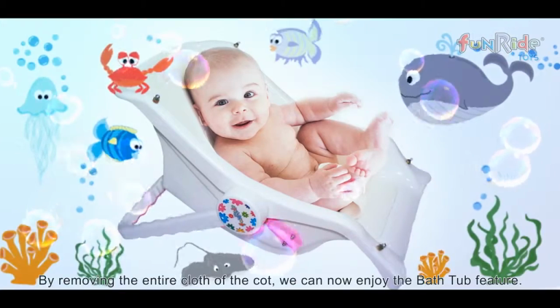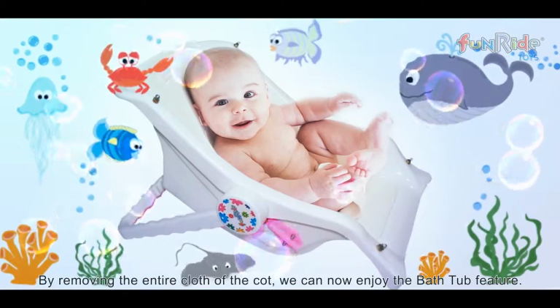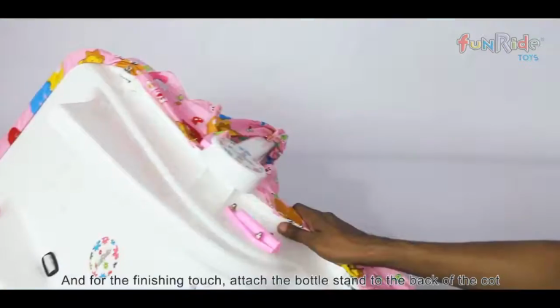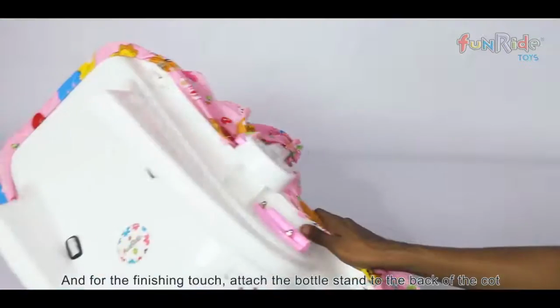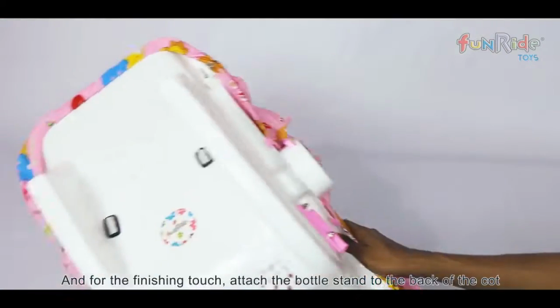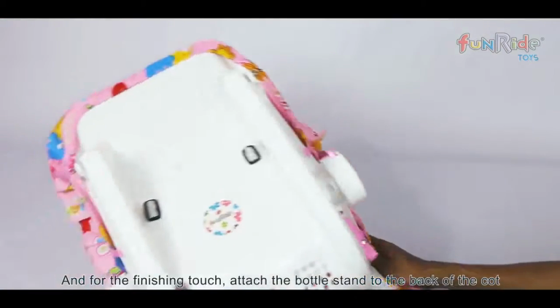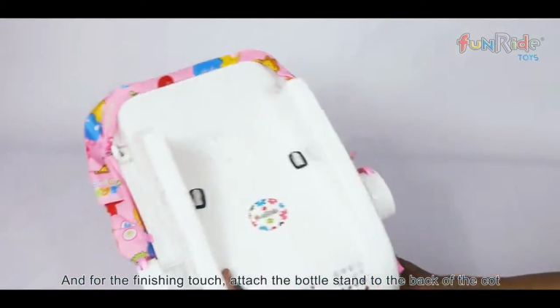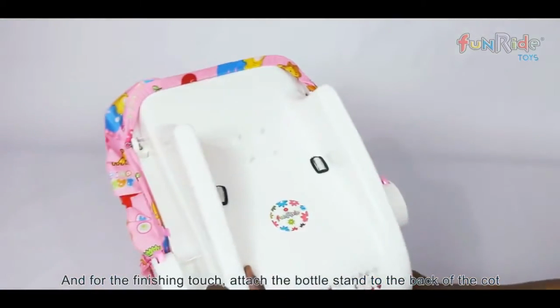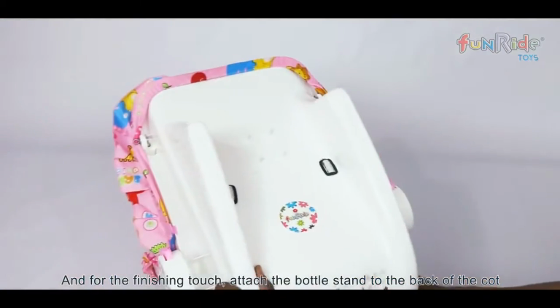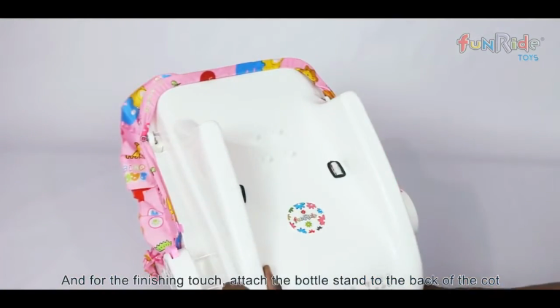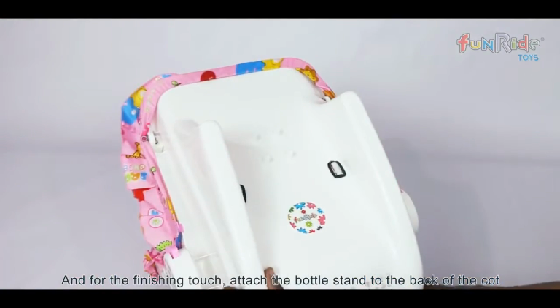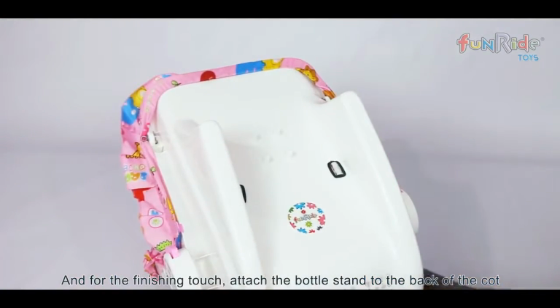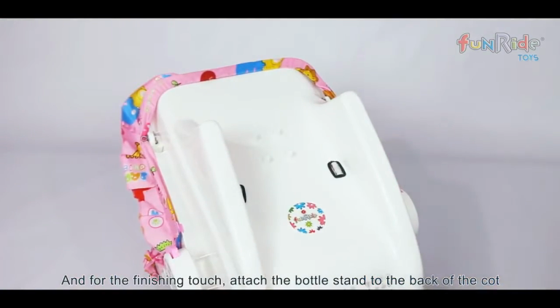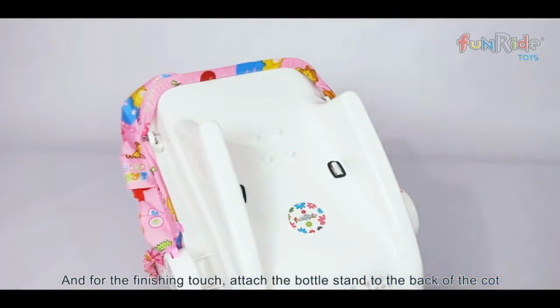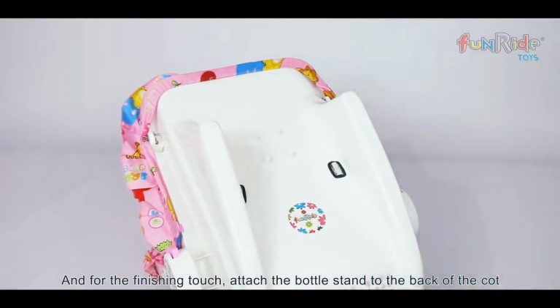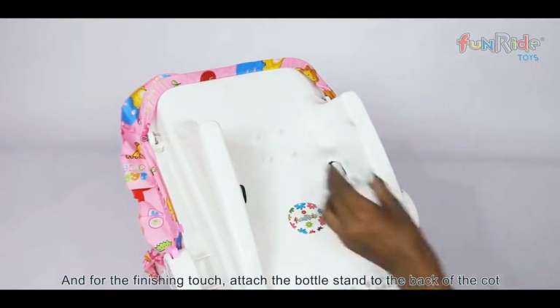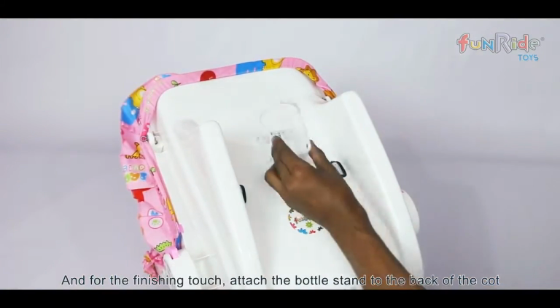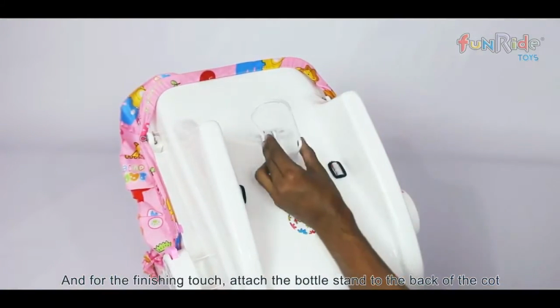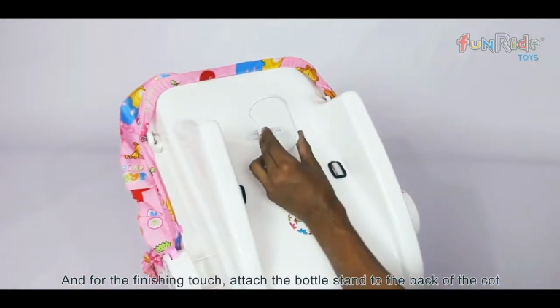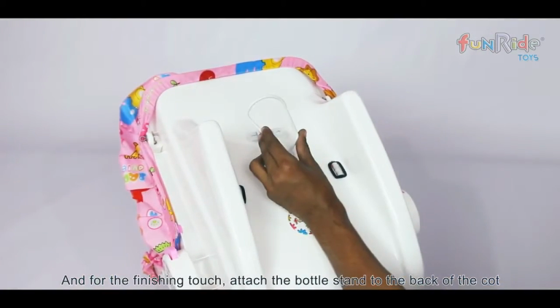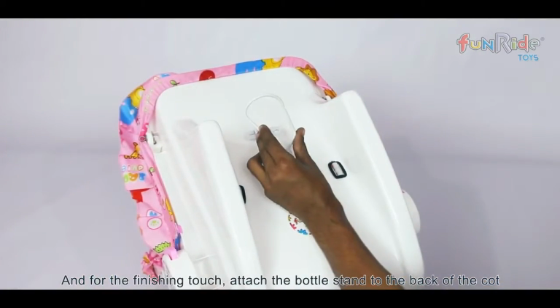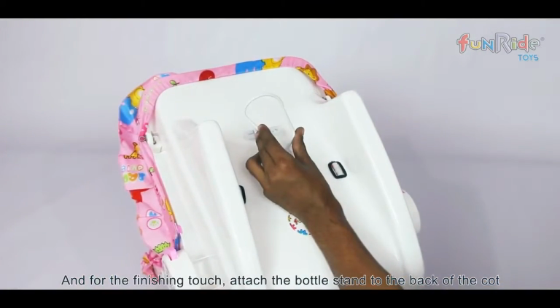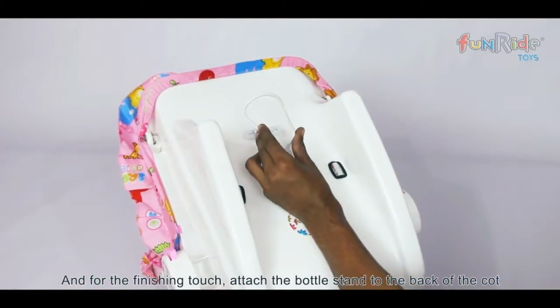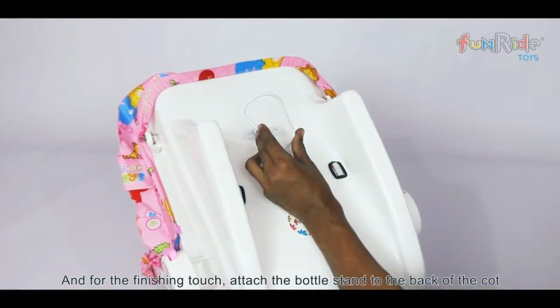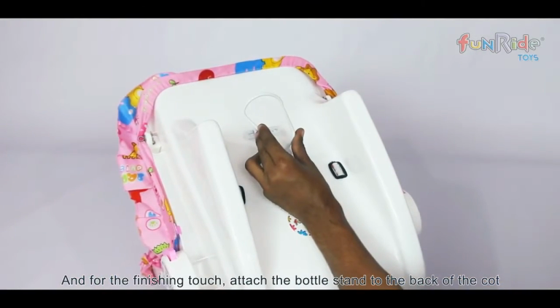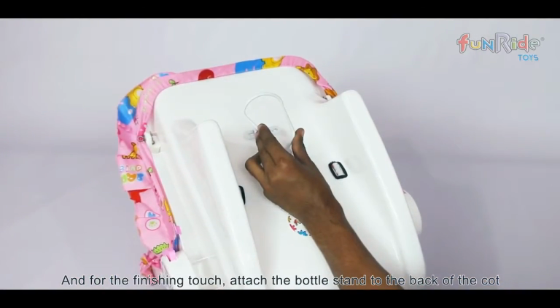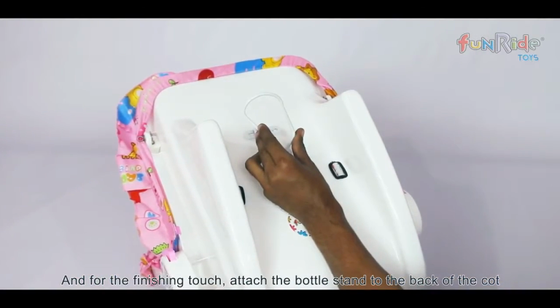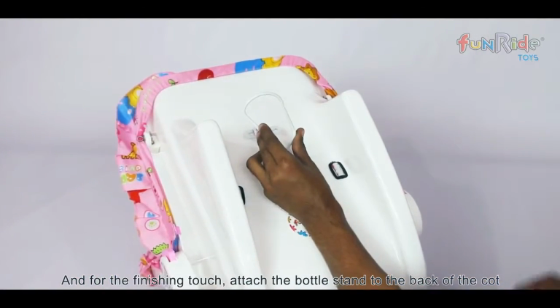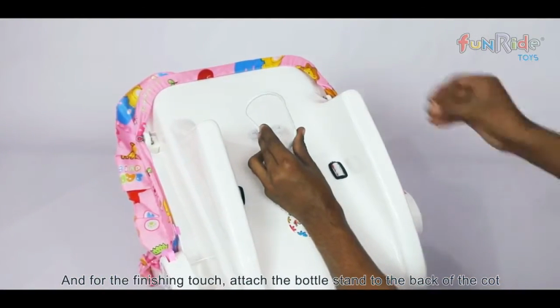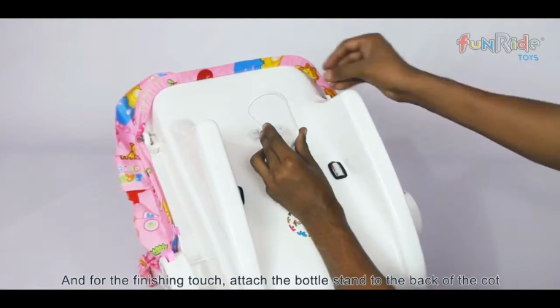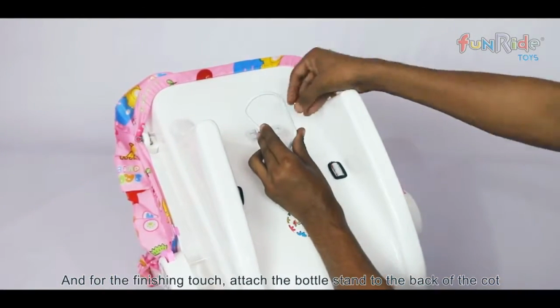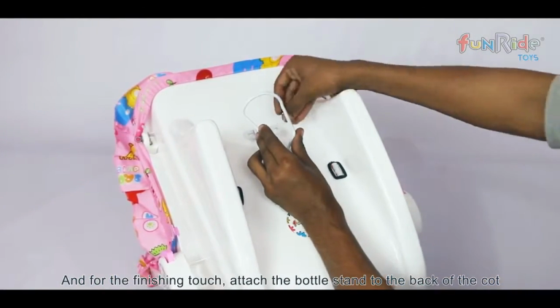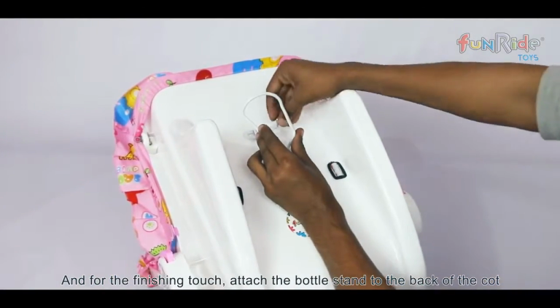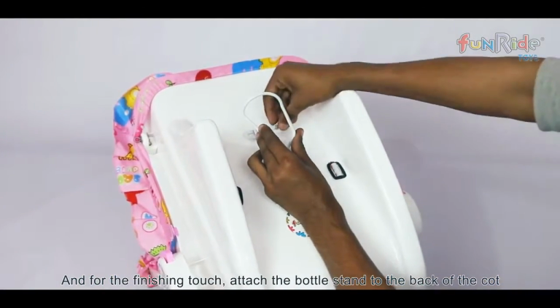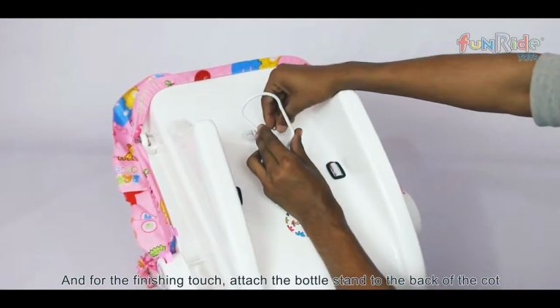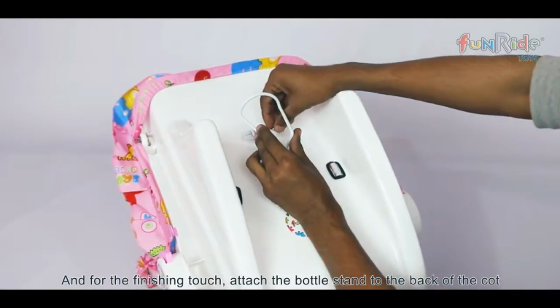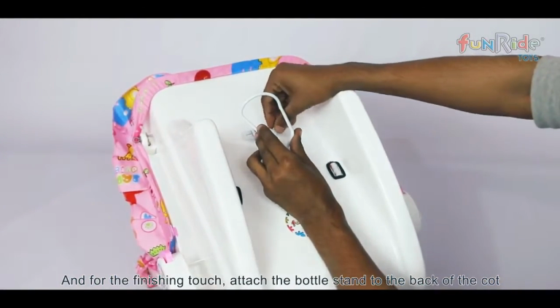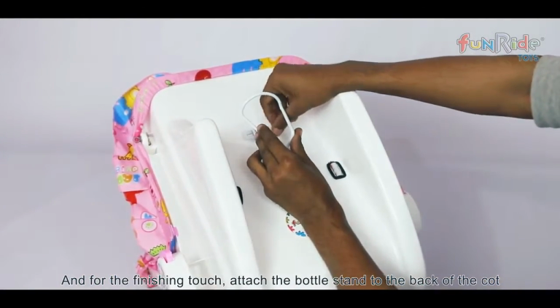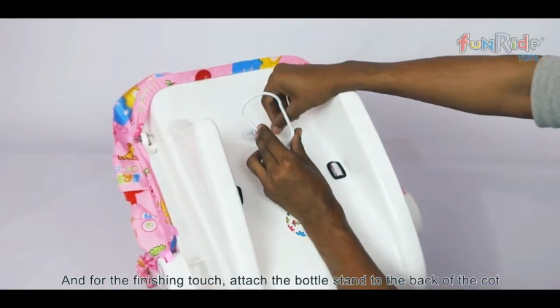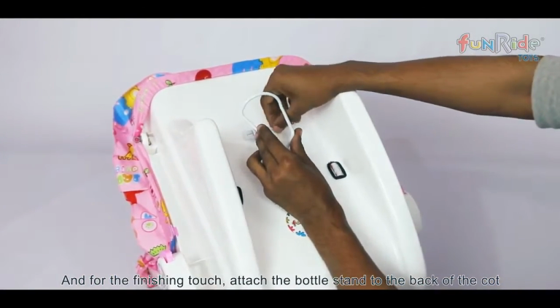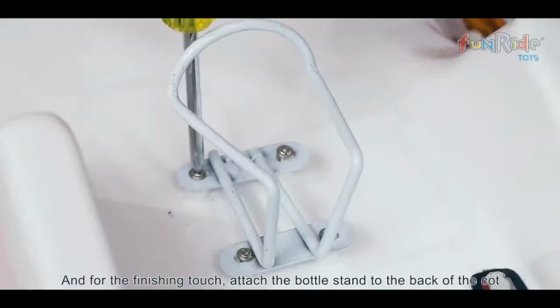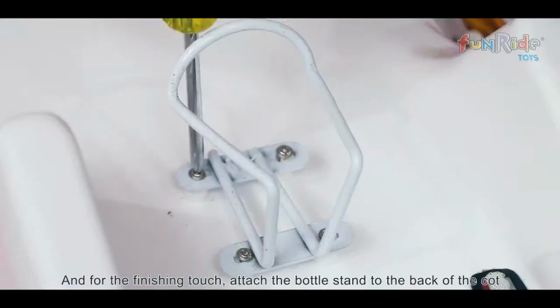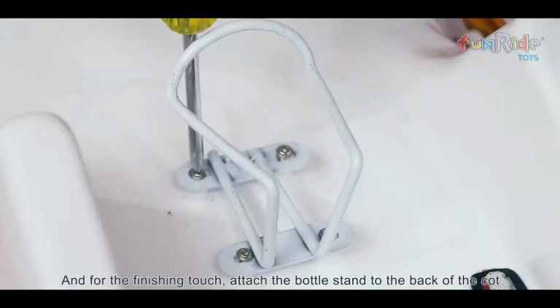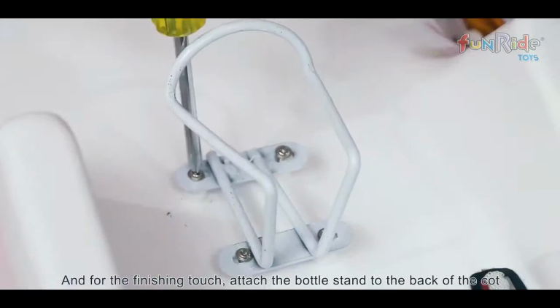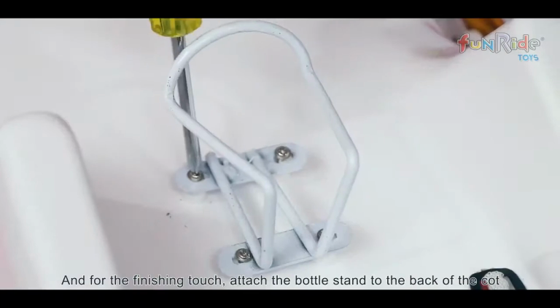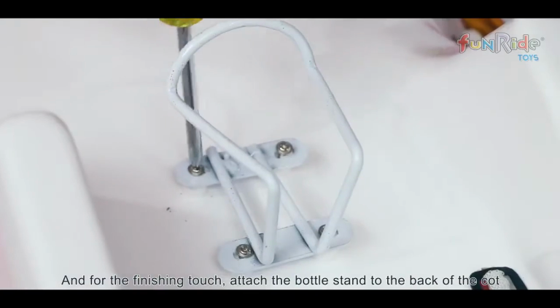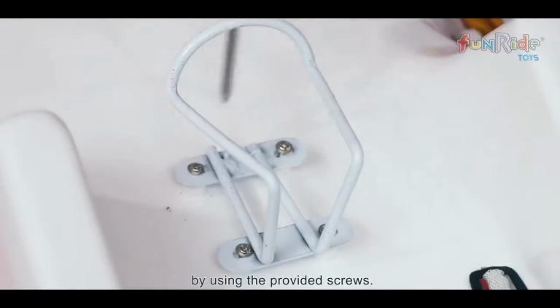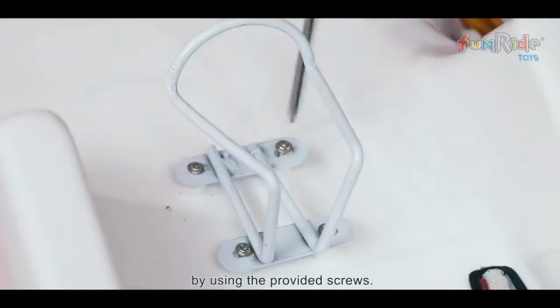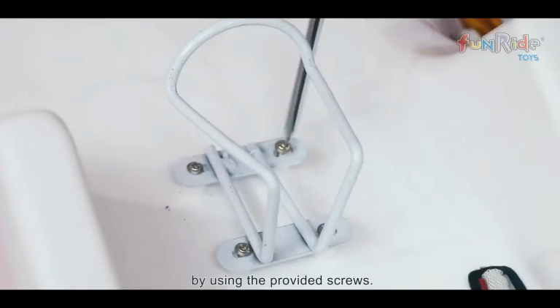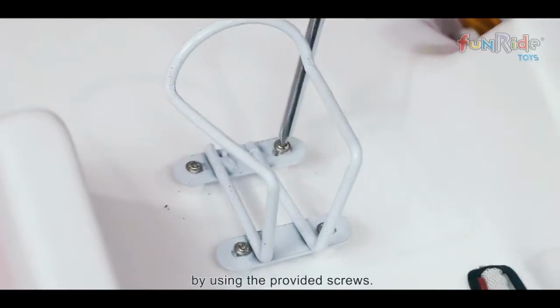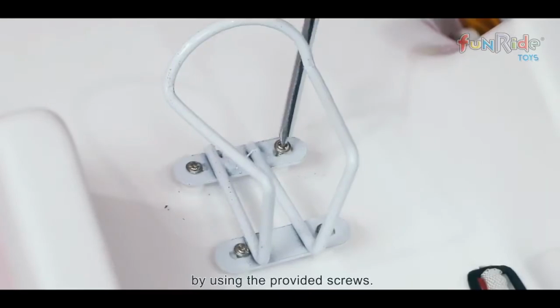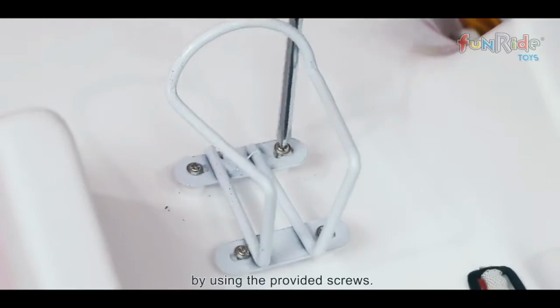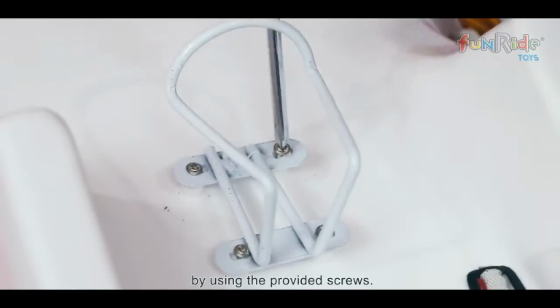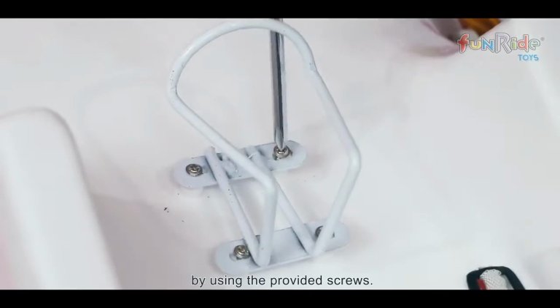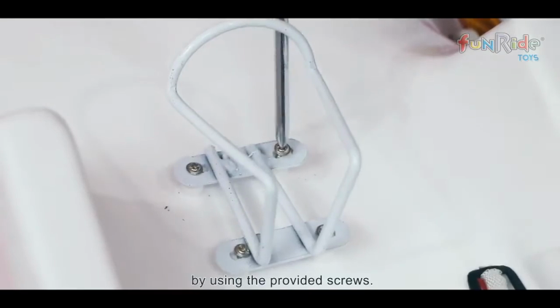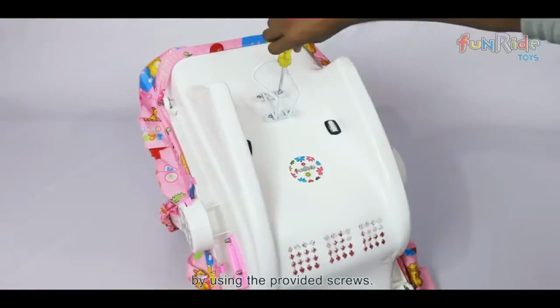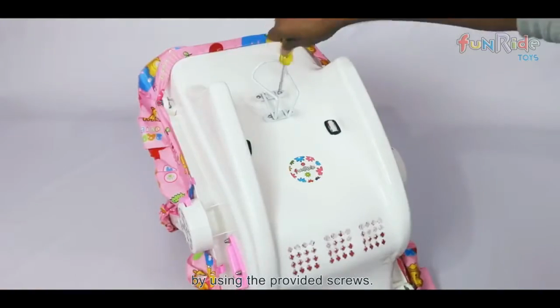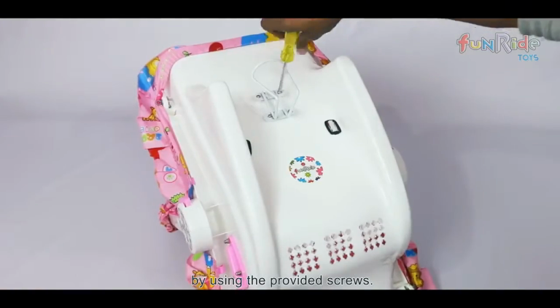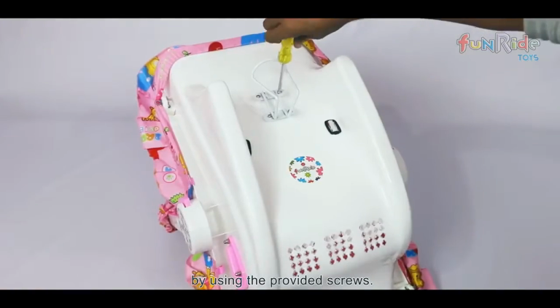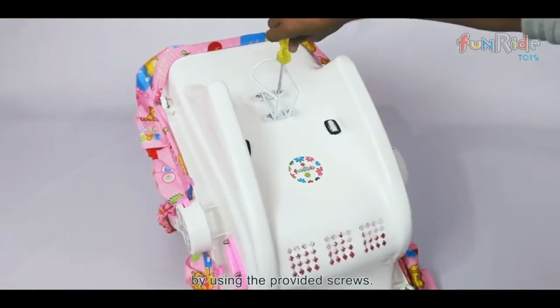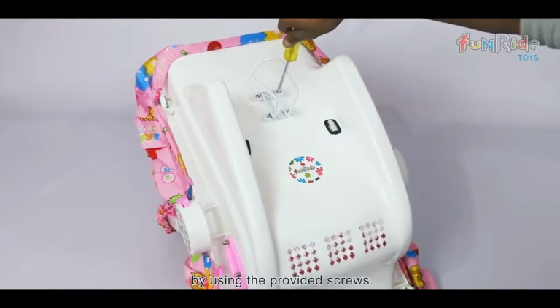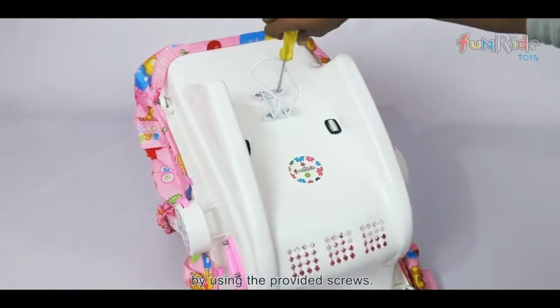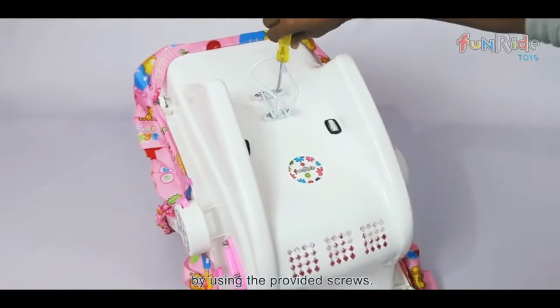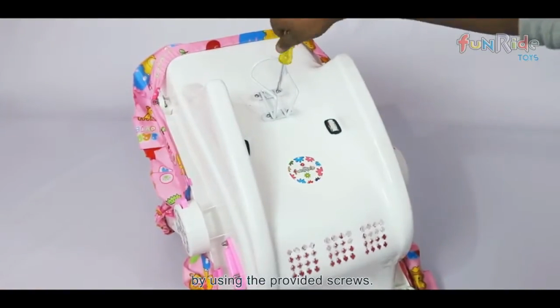And for the finishing touch, attach the bottle stand to the back of the cot by using the provided screws.